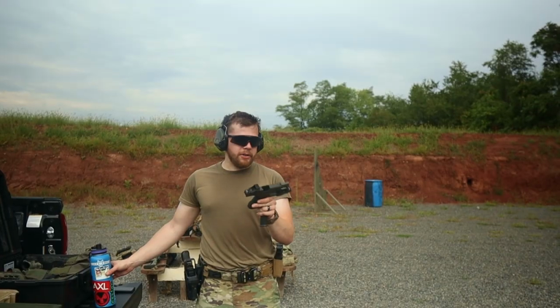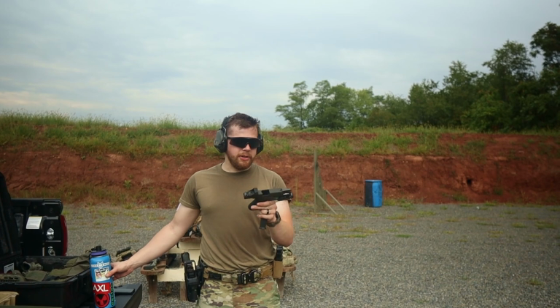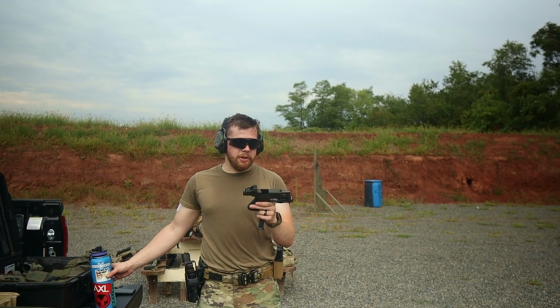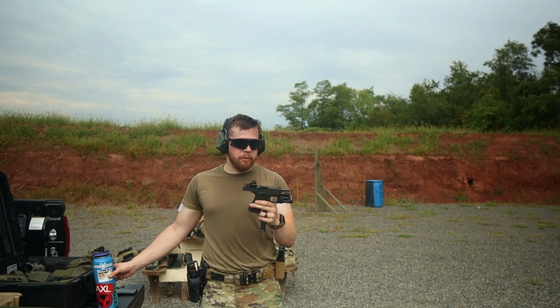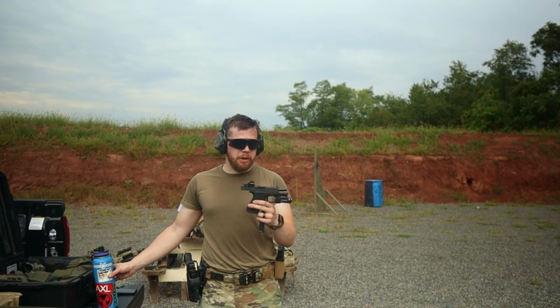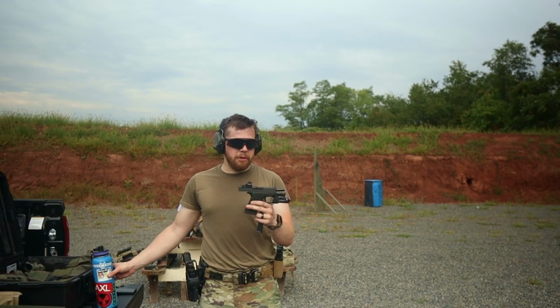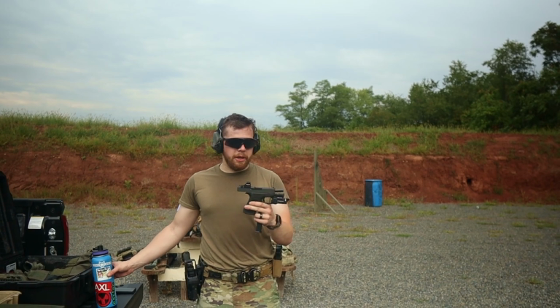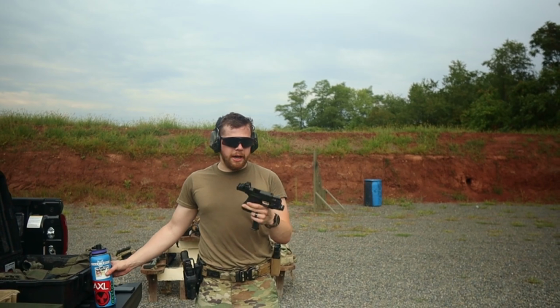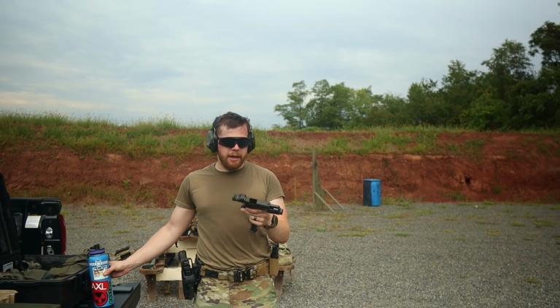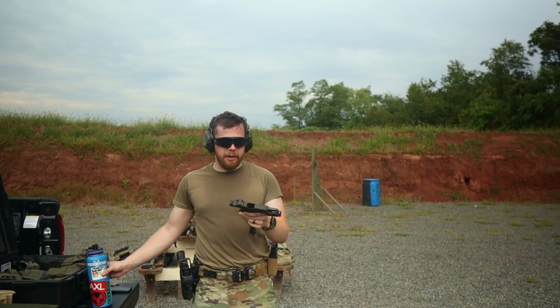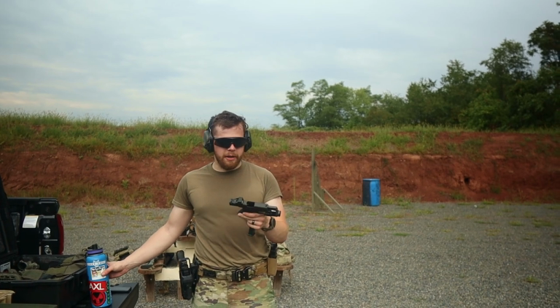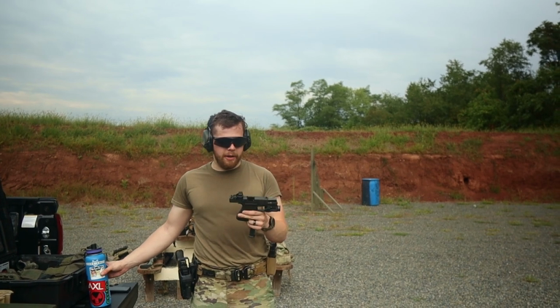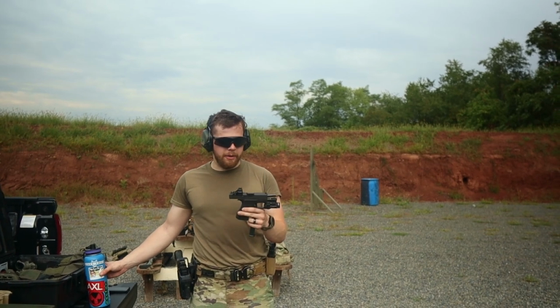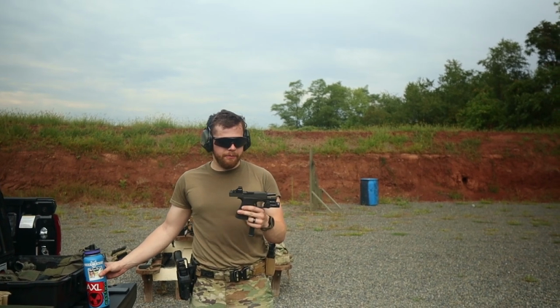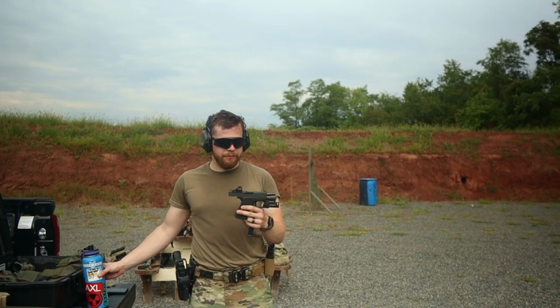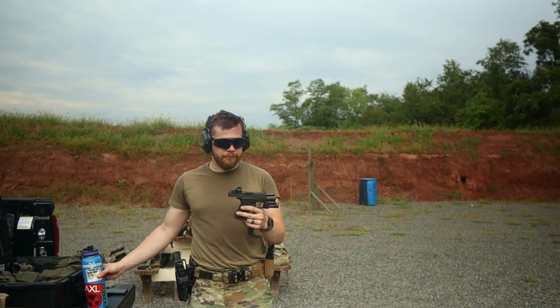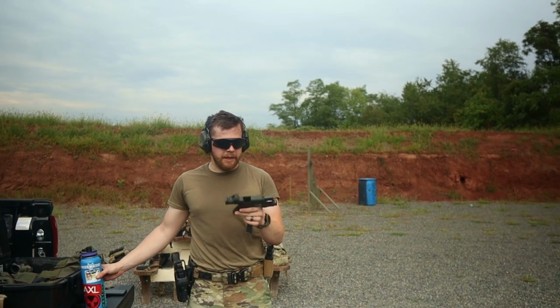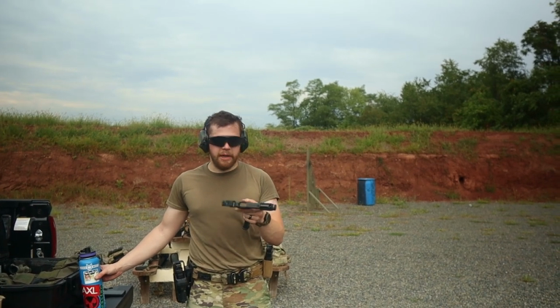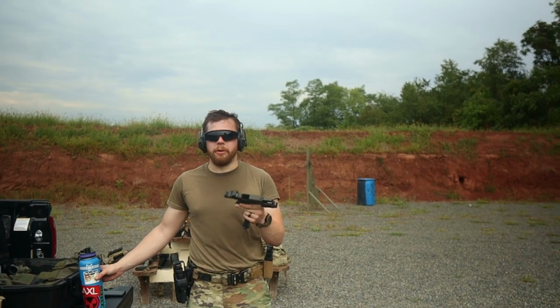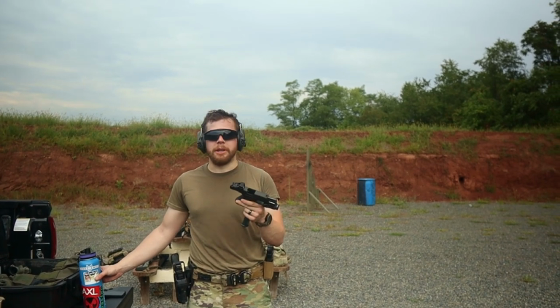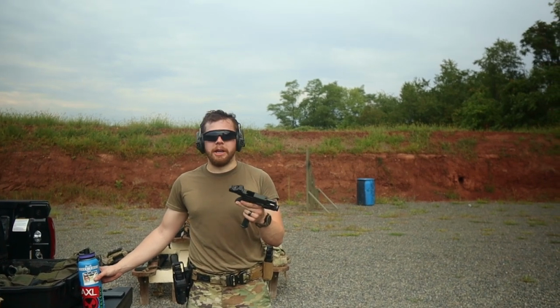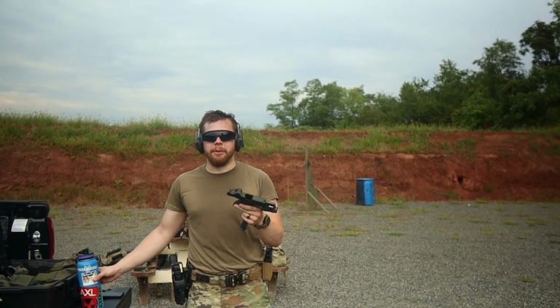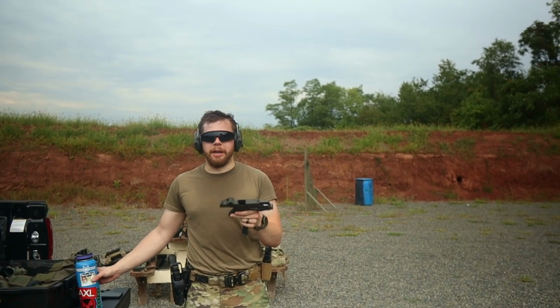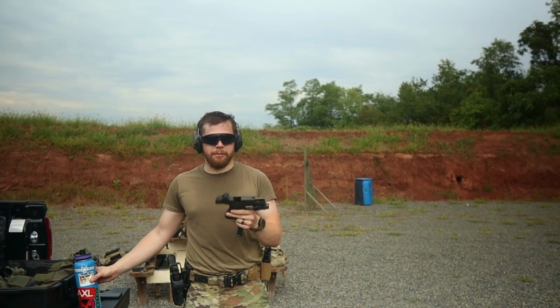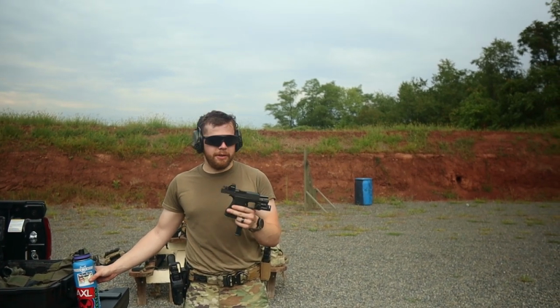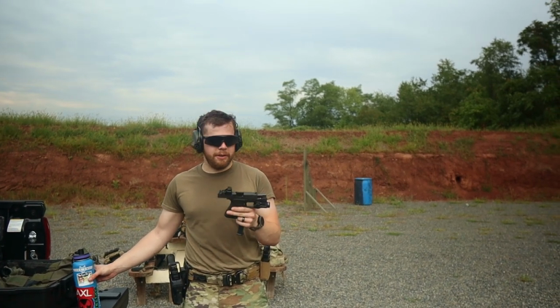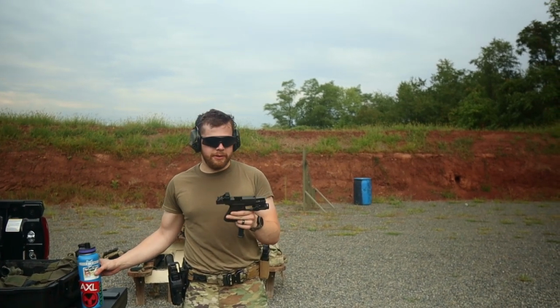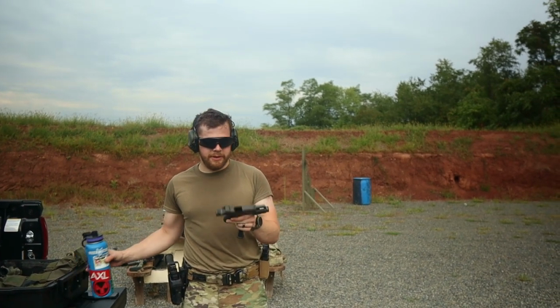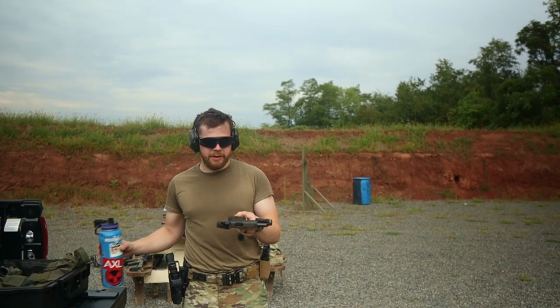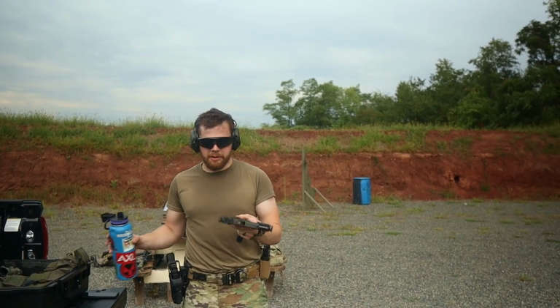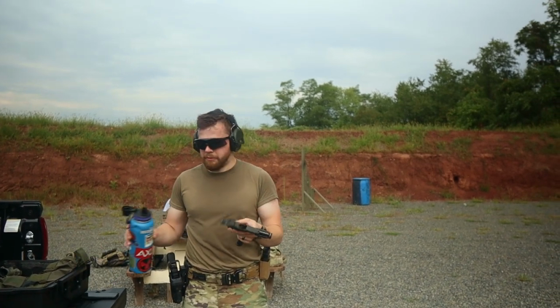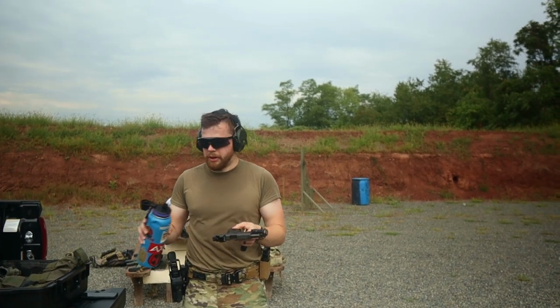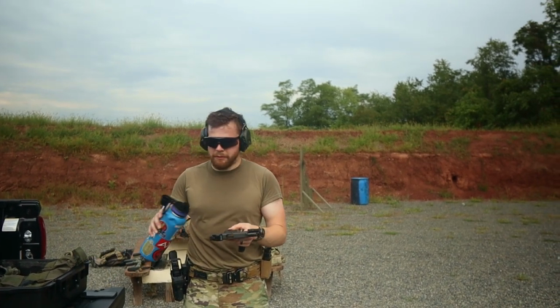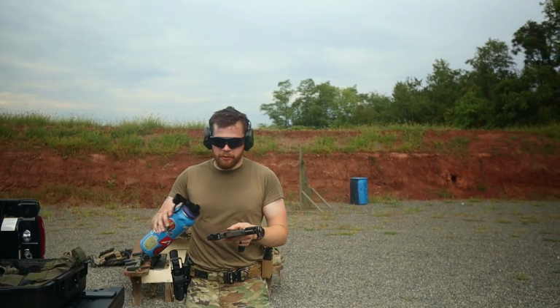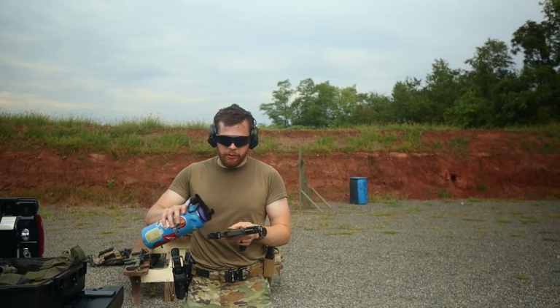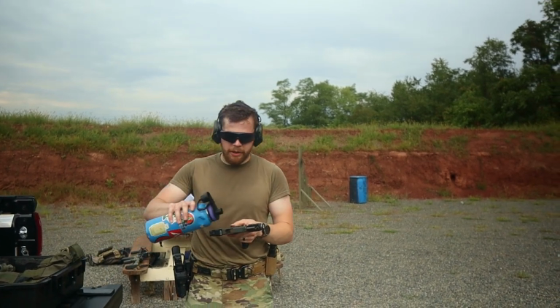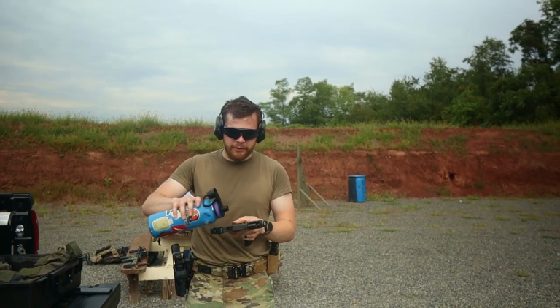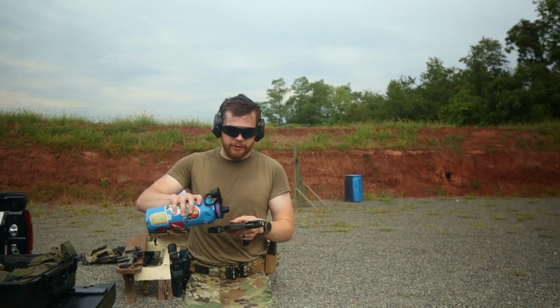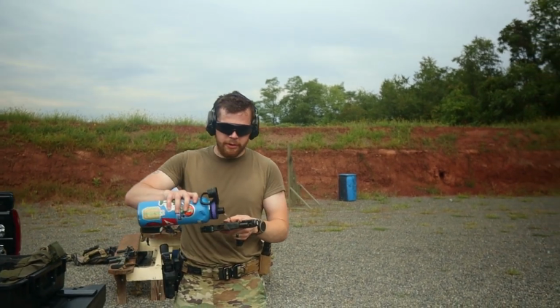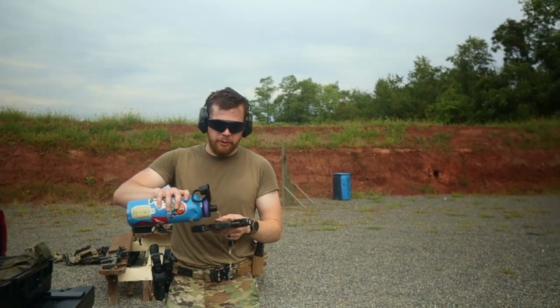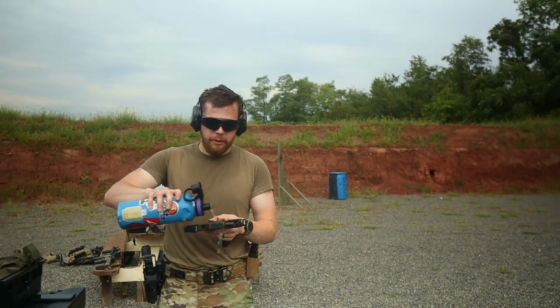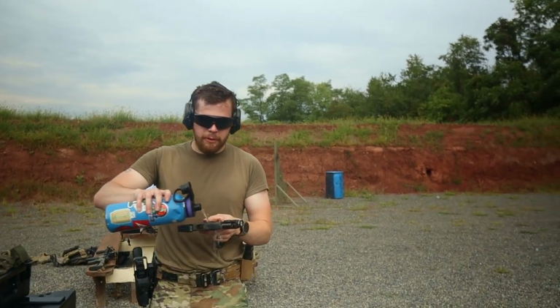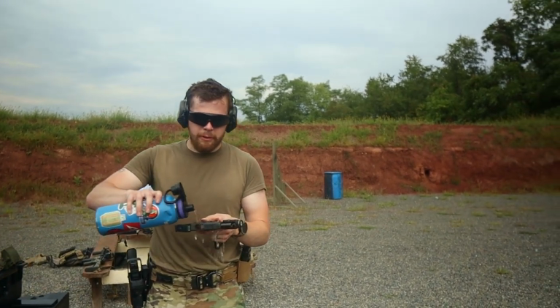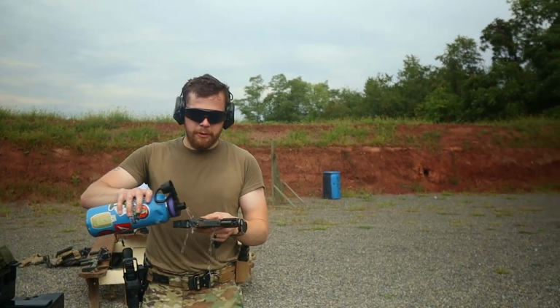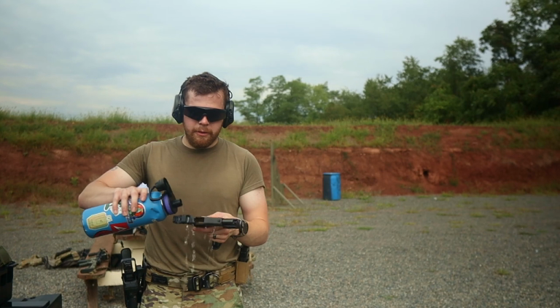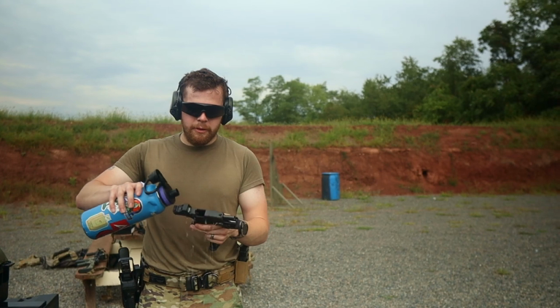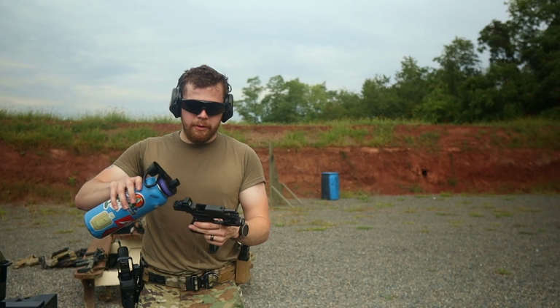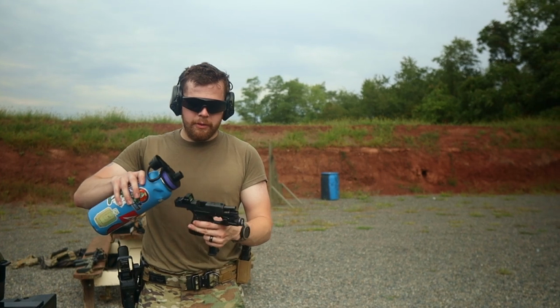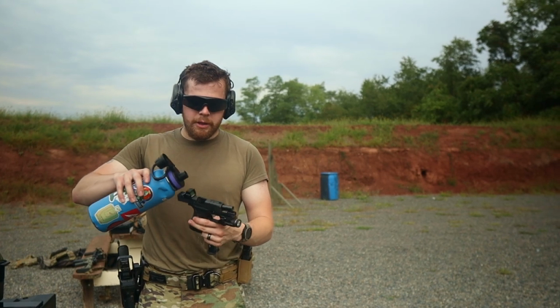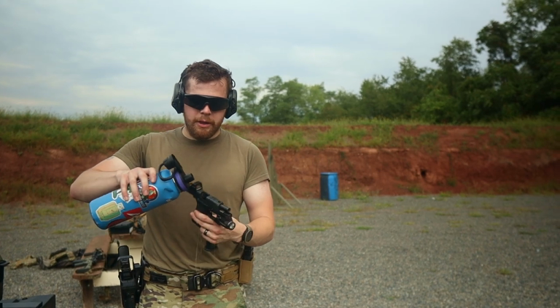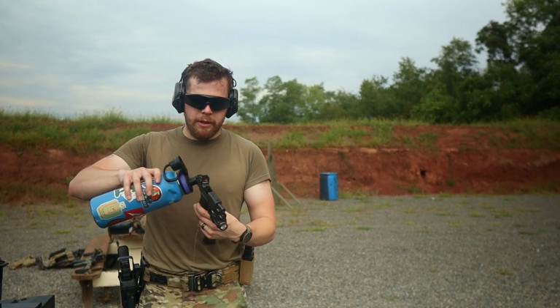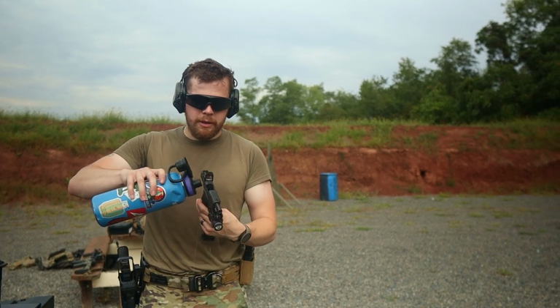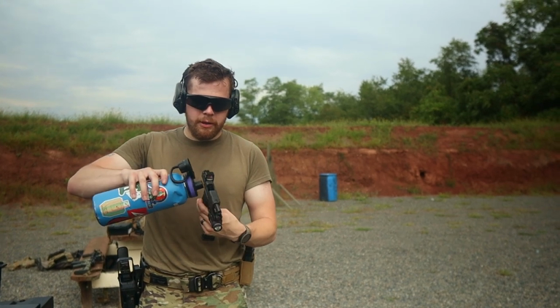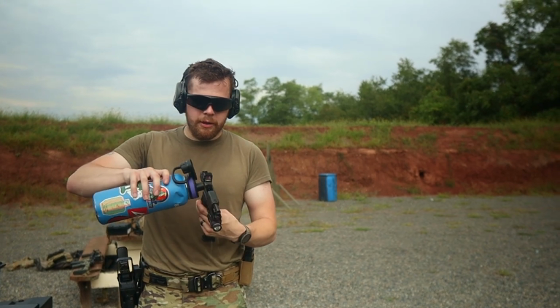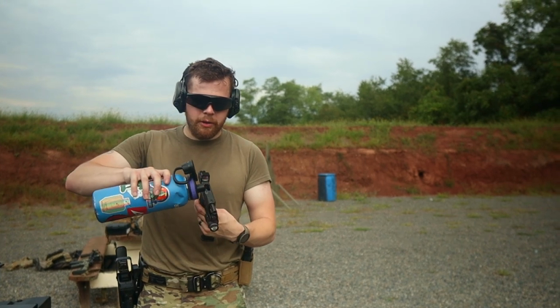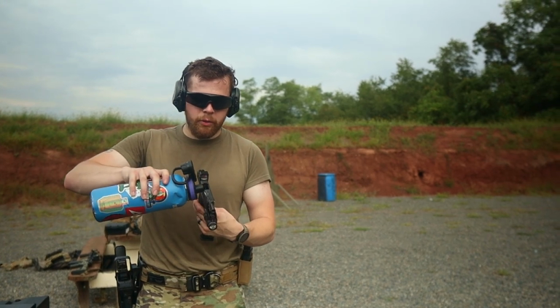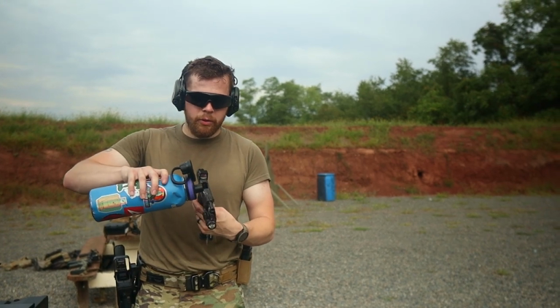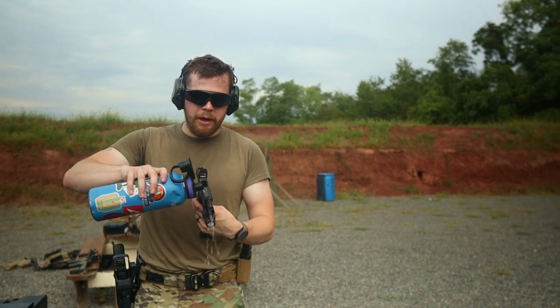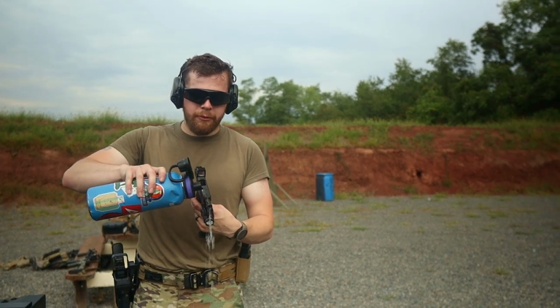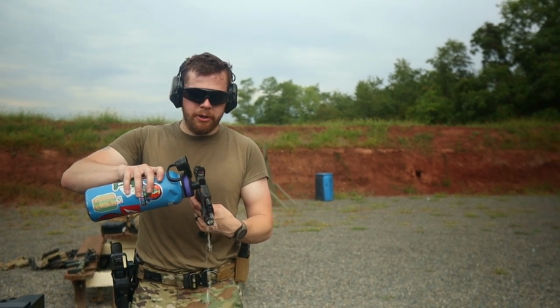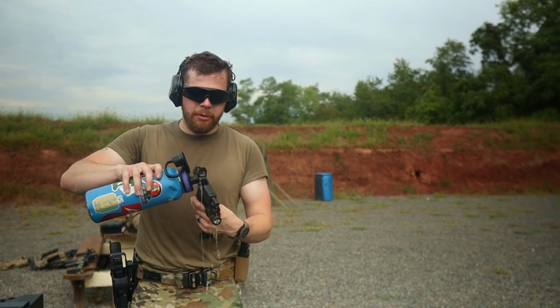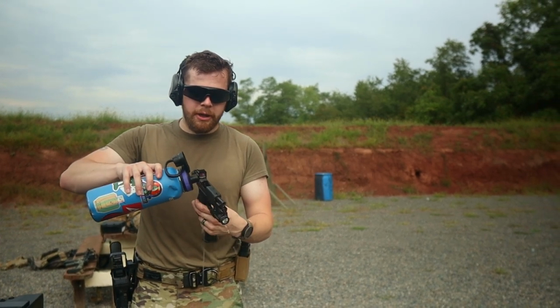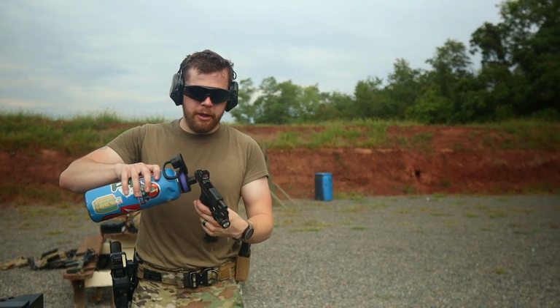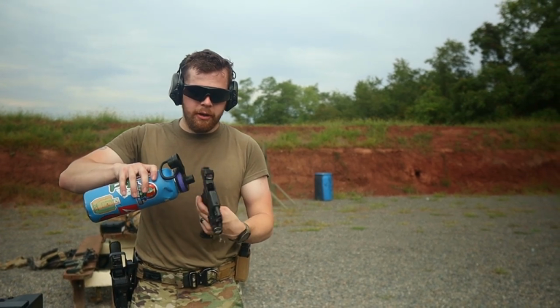The gun's getting really, really hot. And I don't really care about it because it's a Glock 43X. So I'm going to cool her off a little bit here.